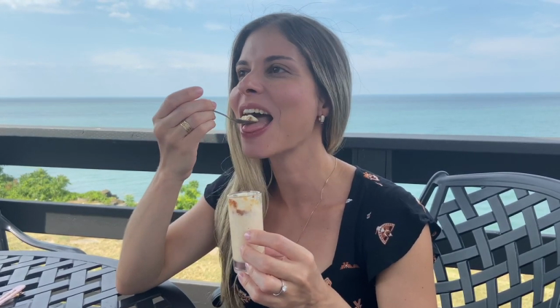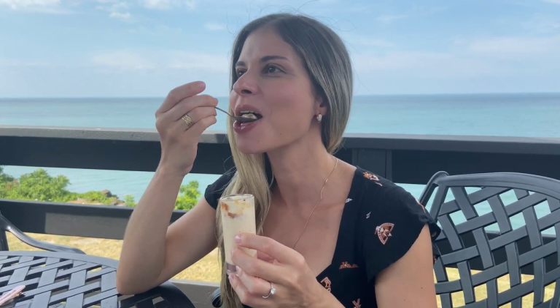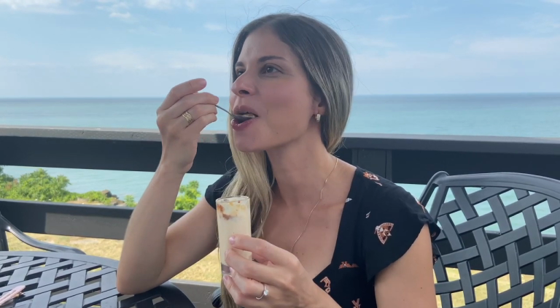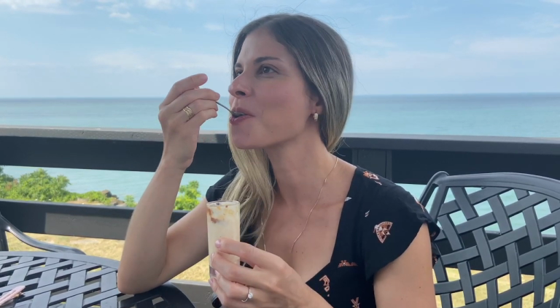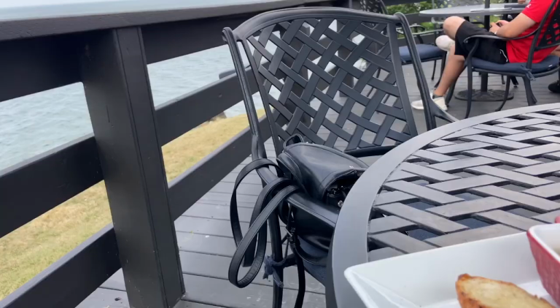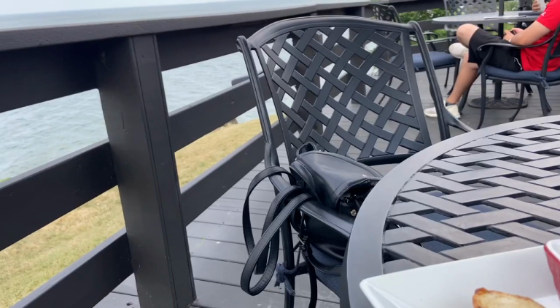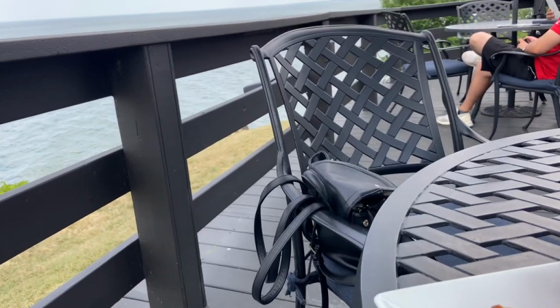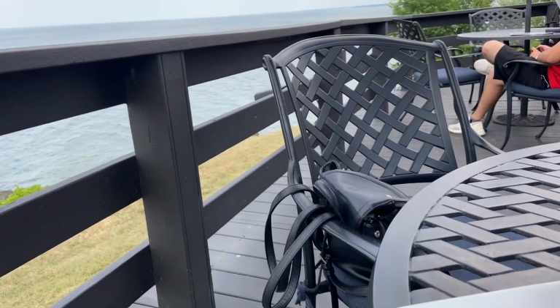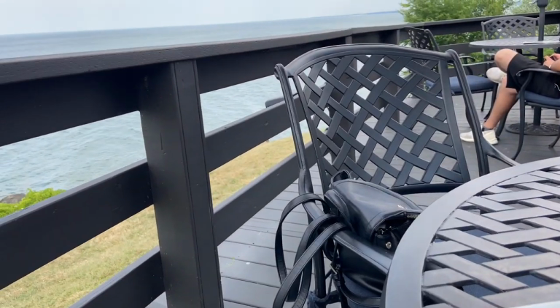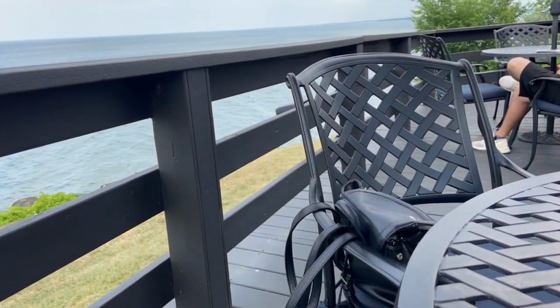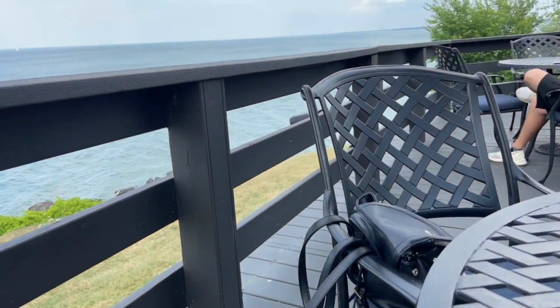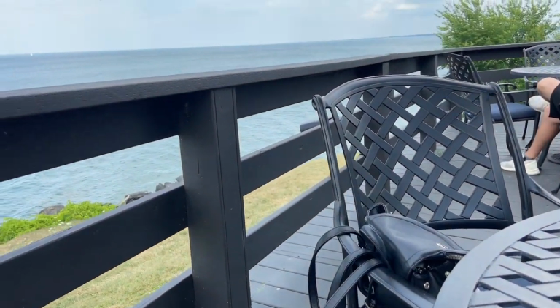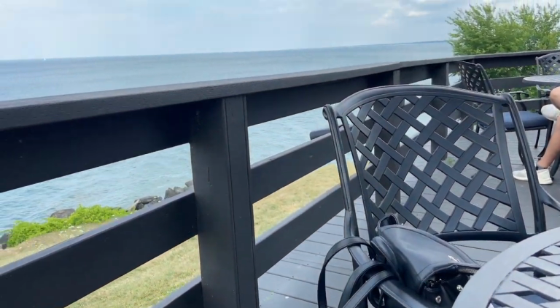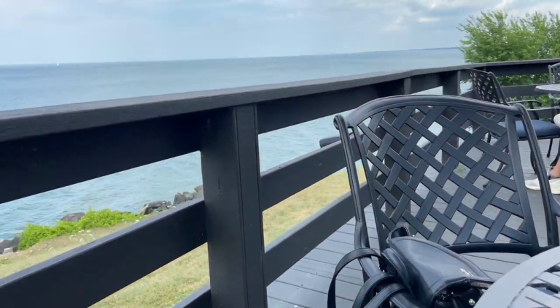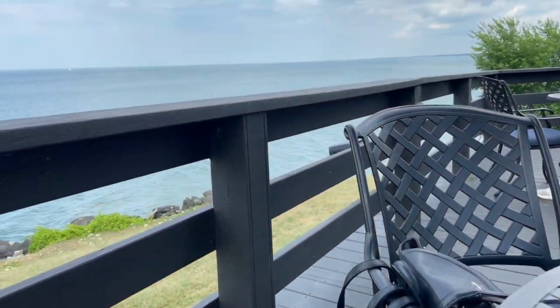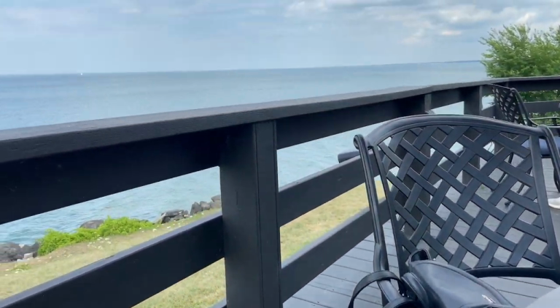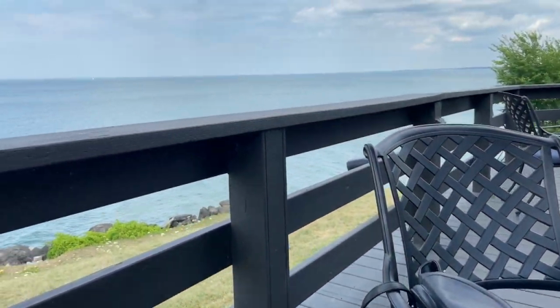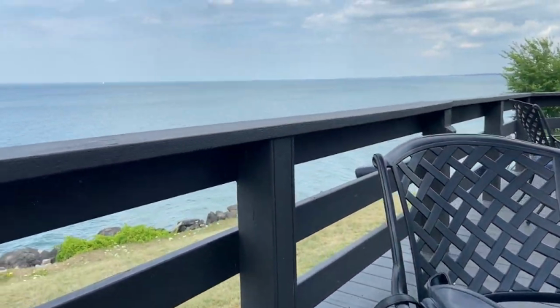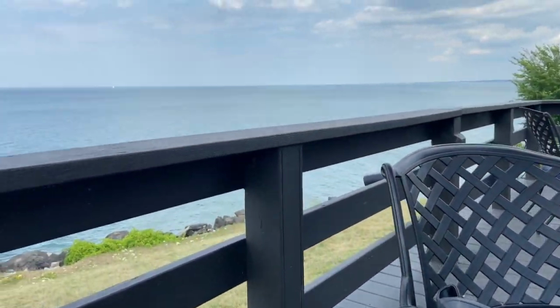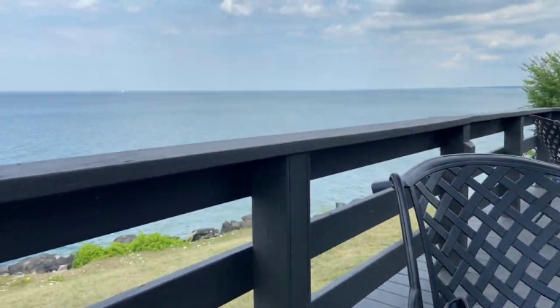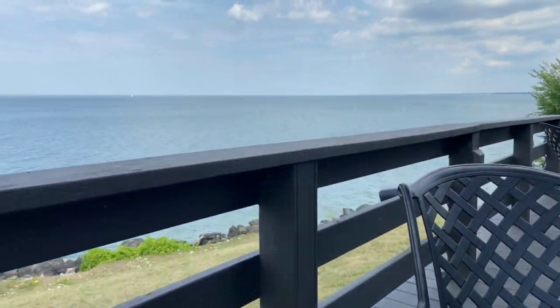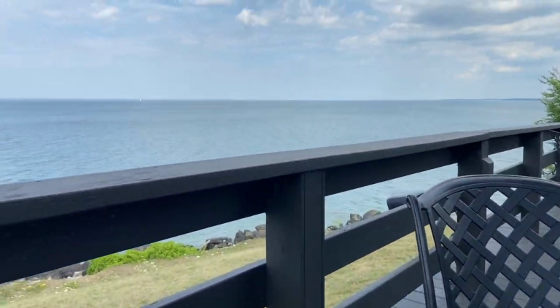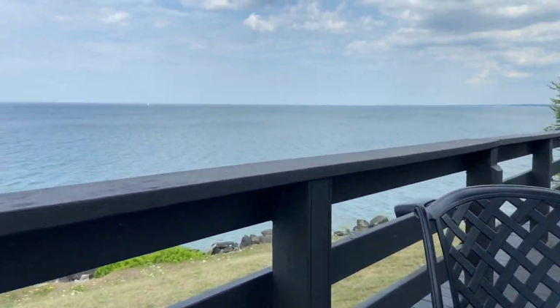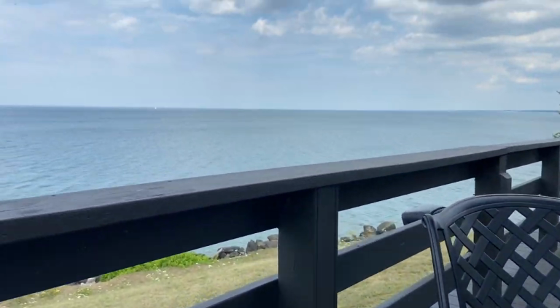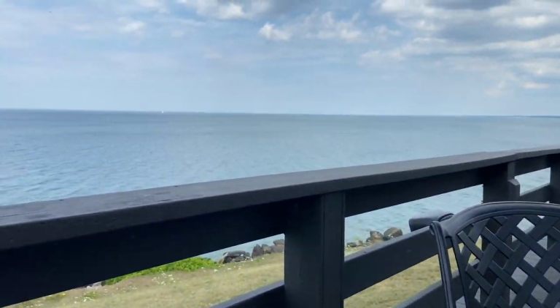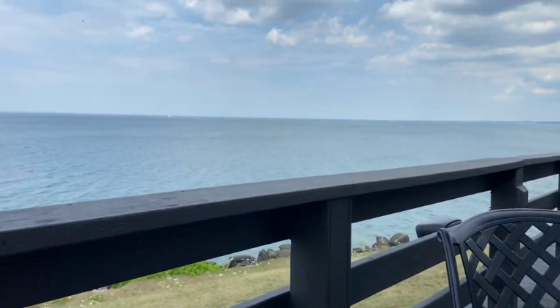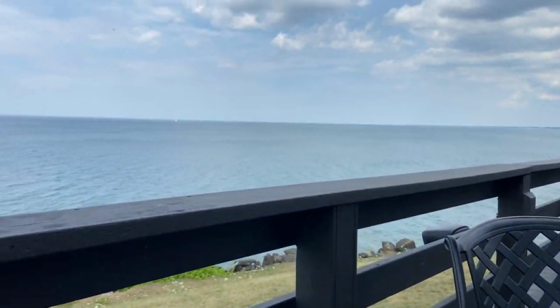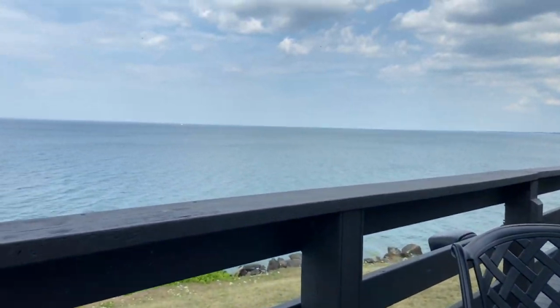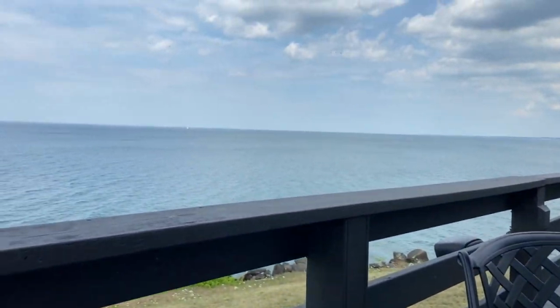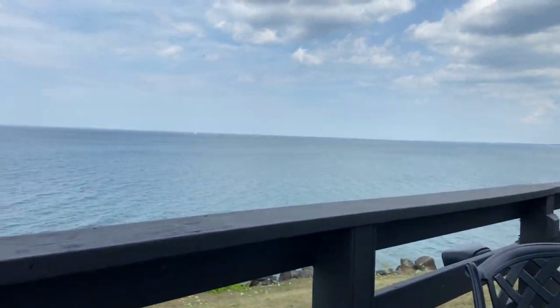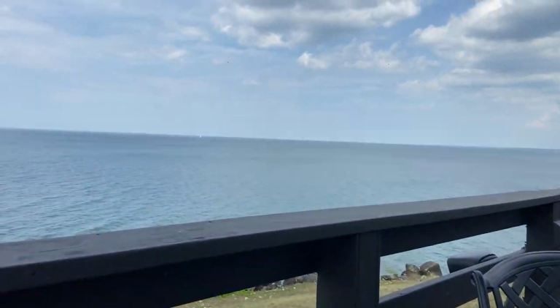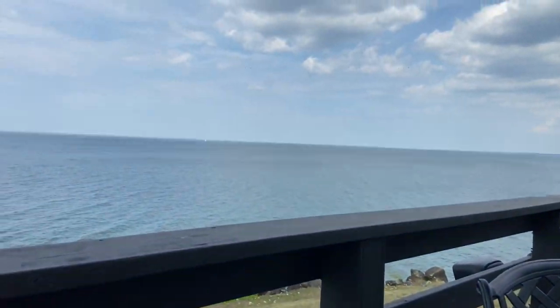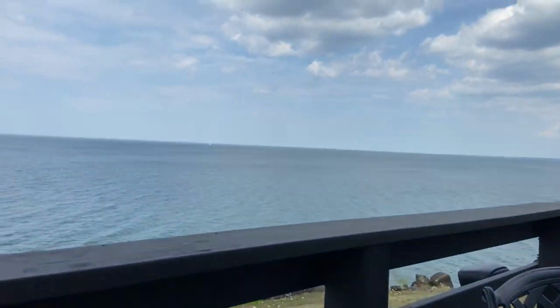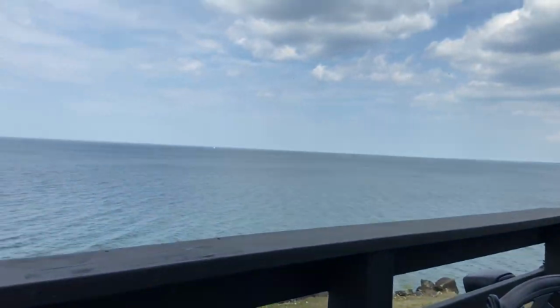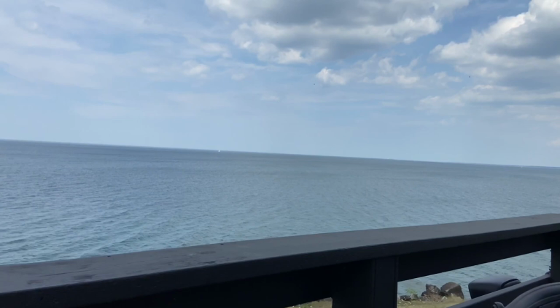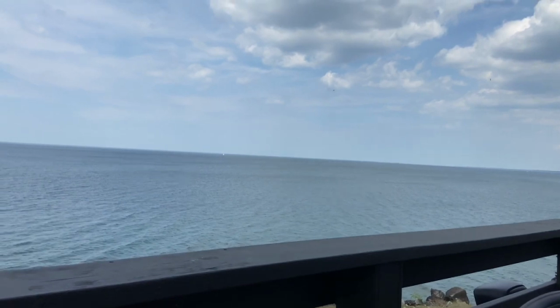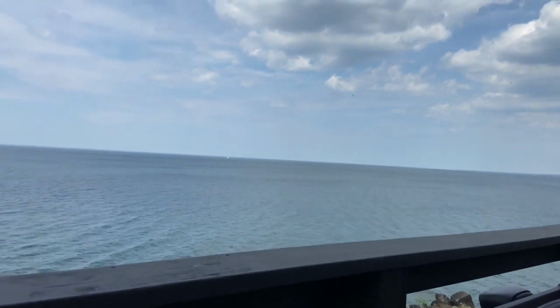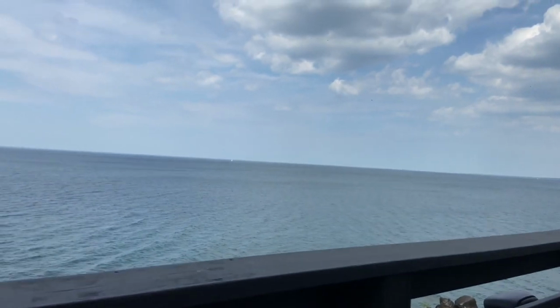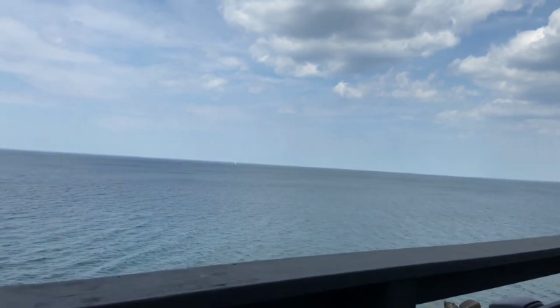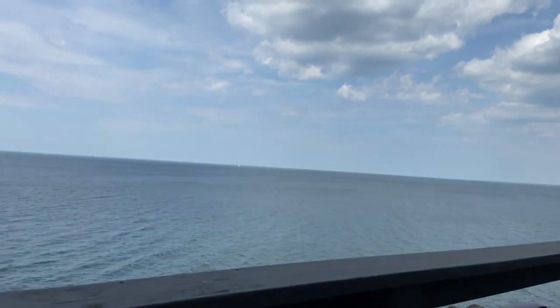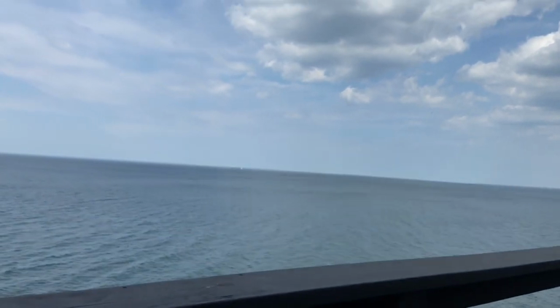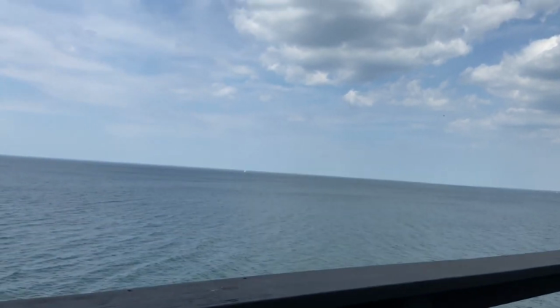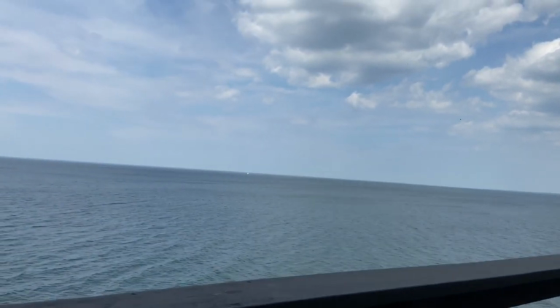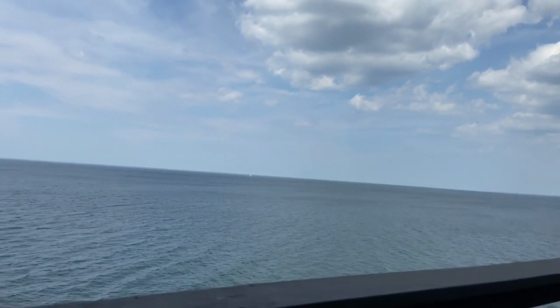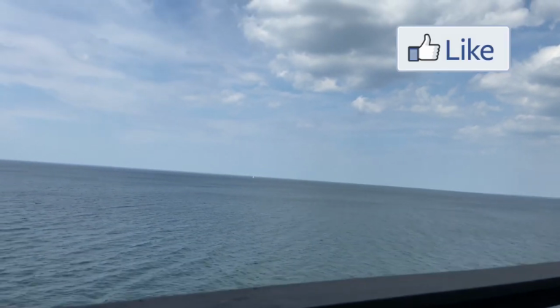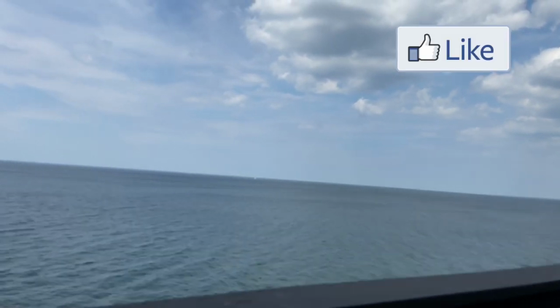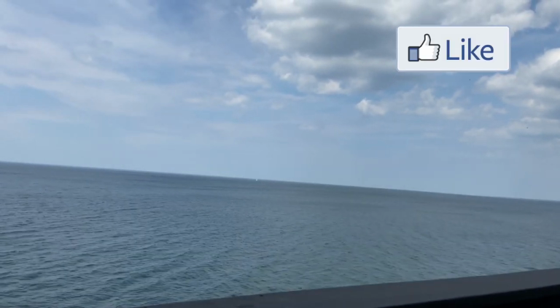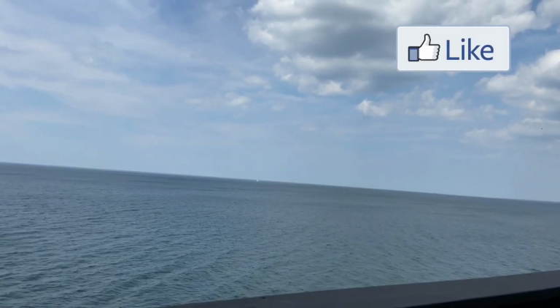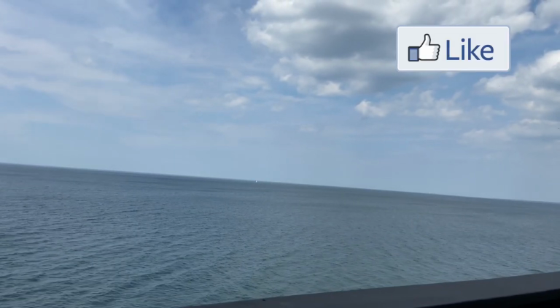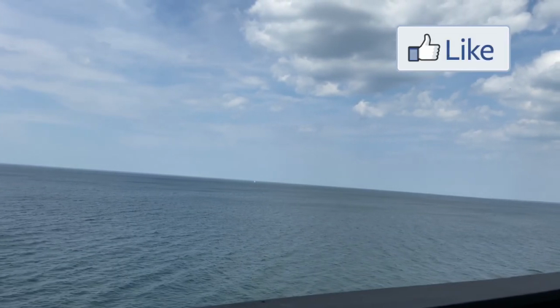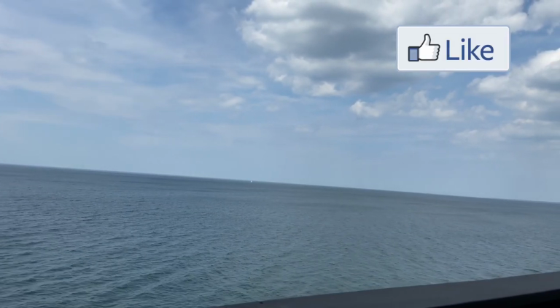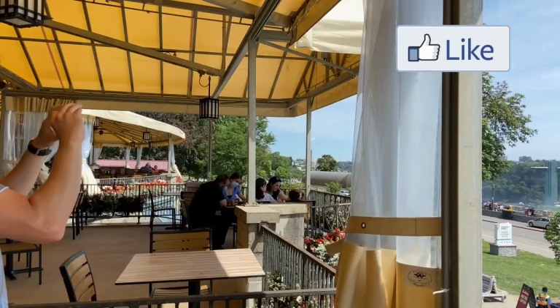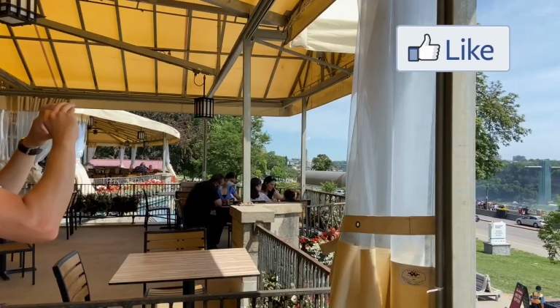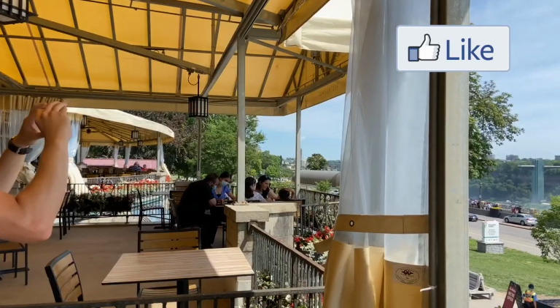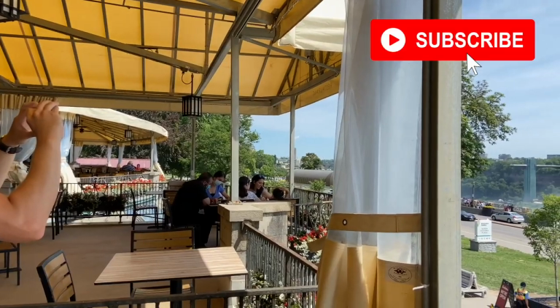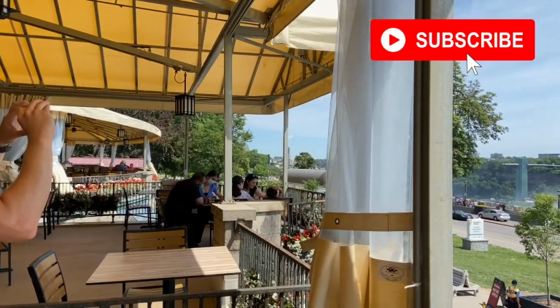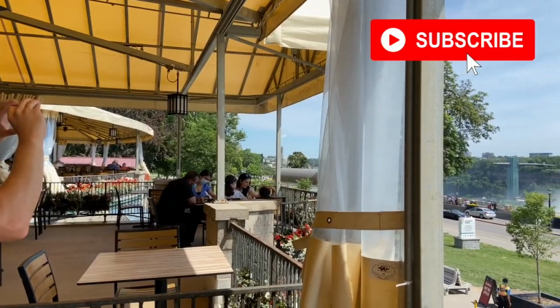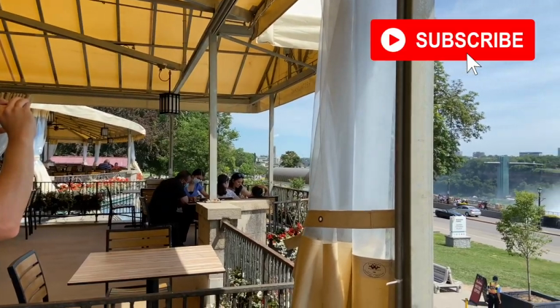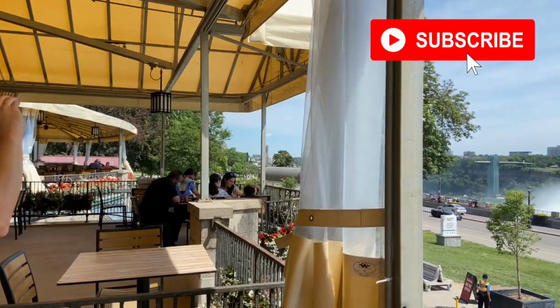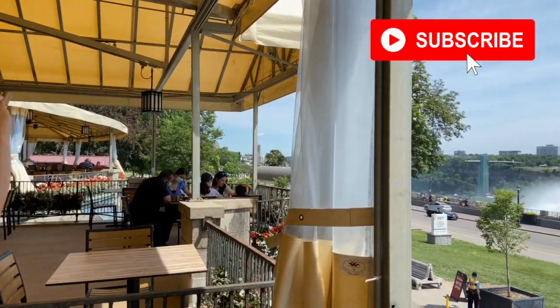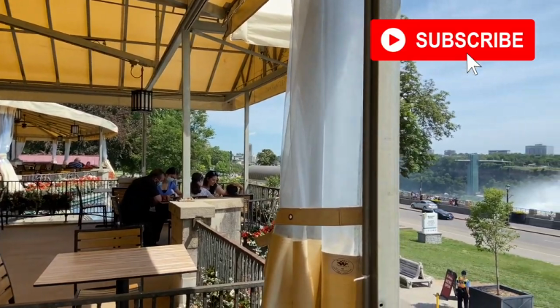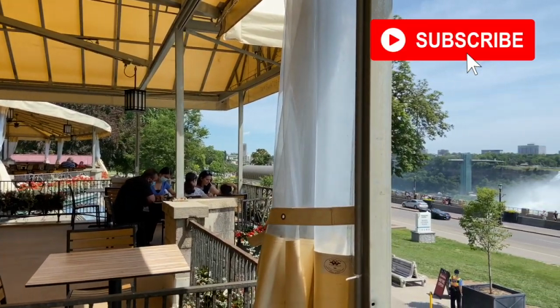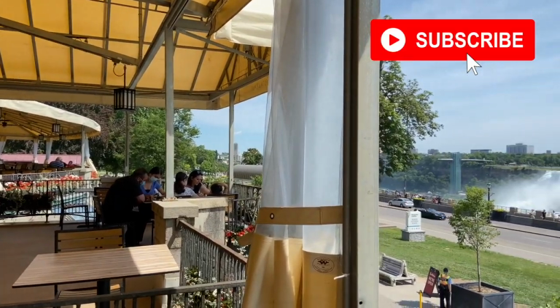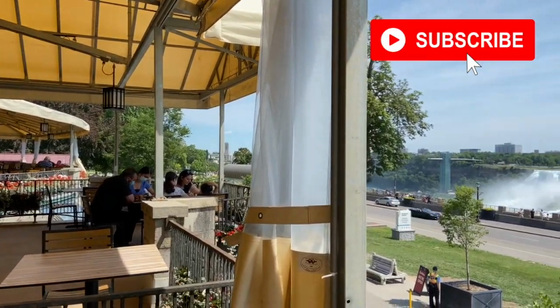So guys, I hope you liked this video. If you liked it, don't forget to drop a like. Thank you so much for watching — see you next time!